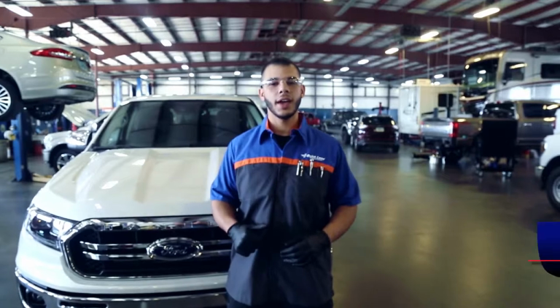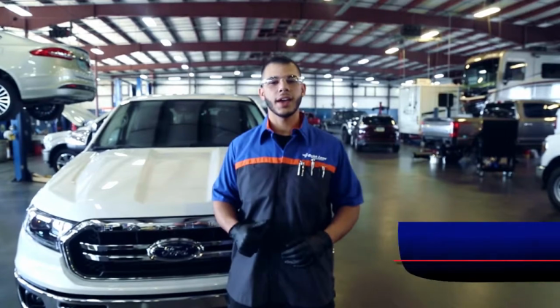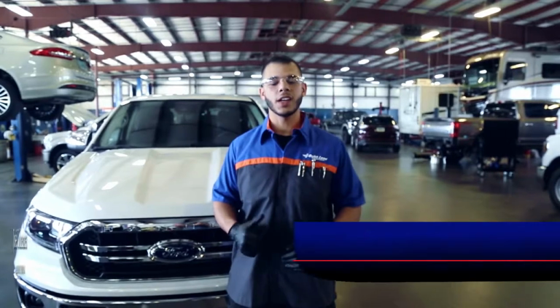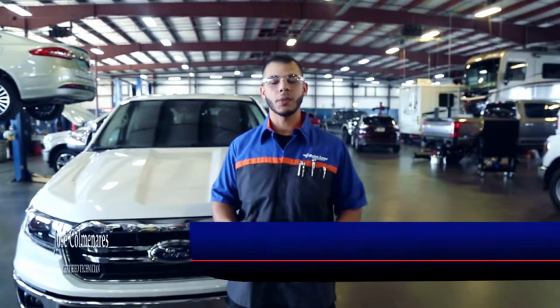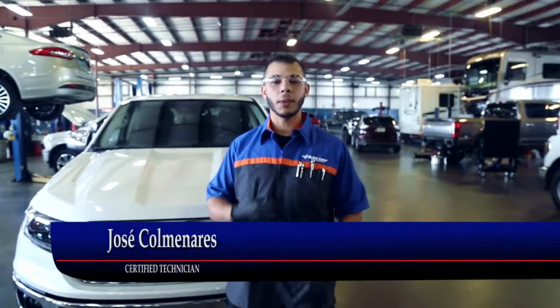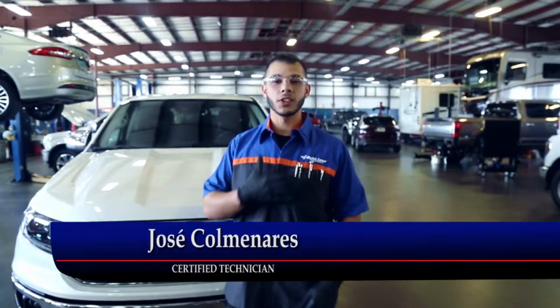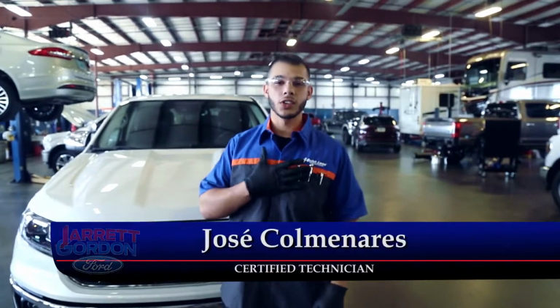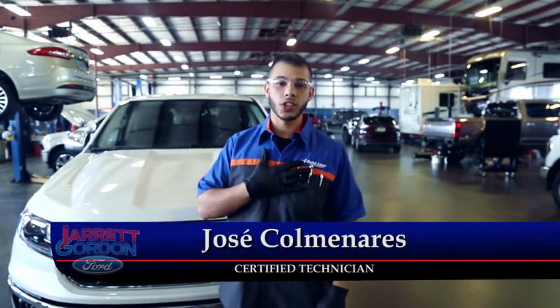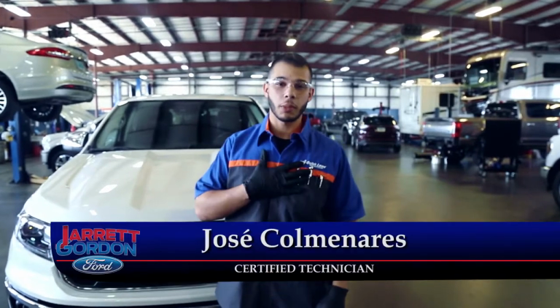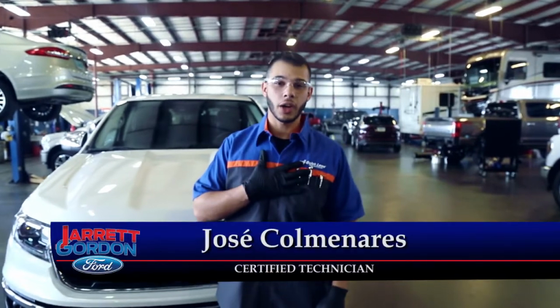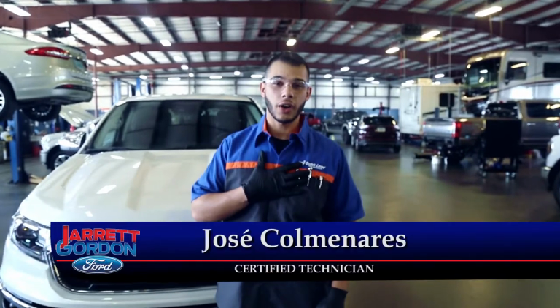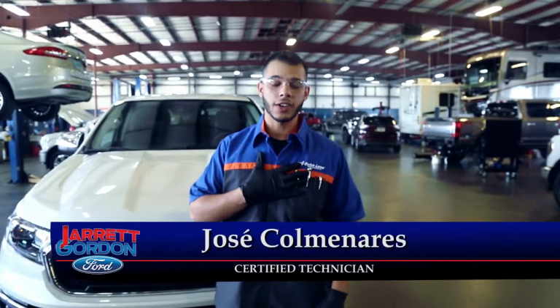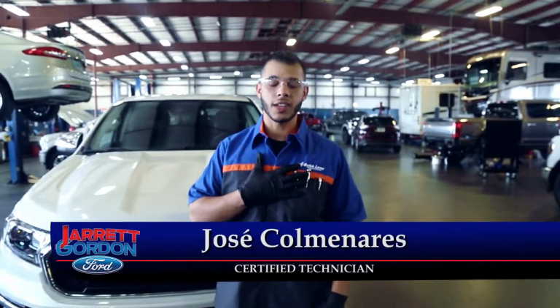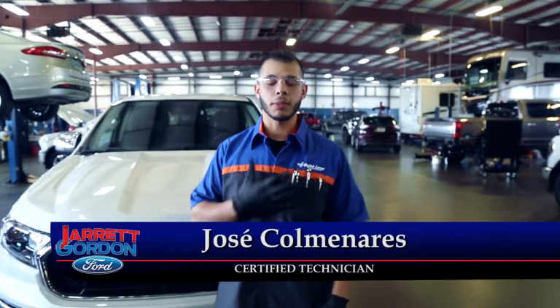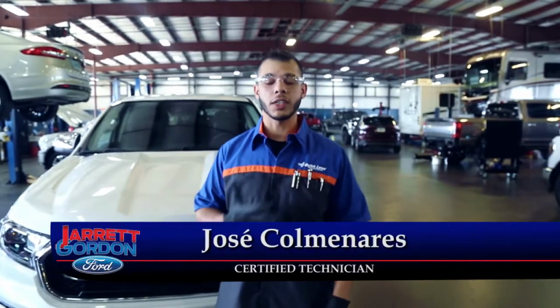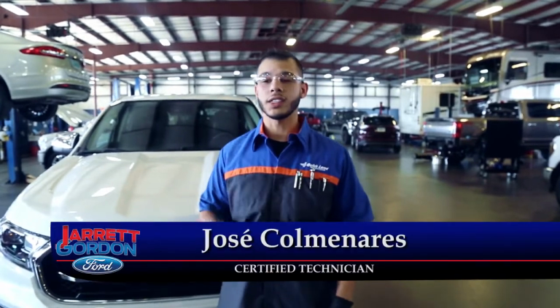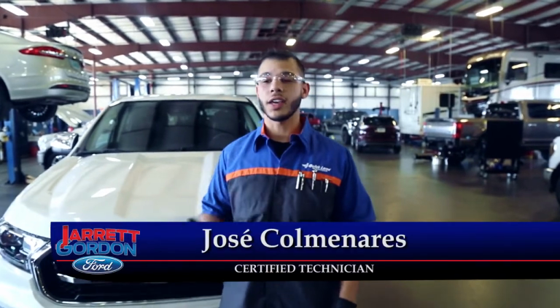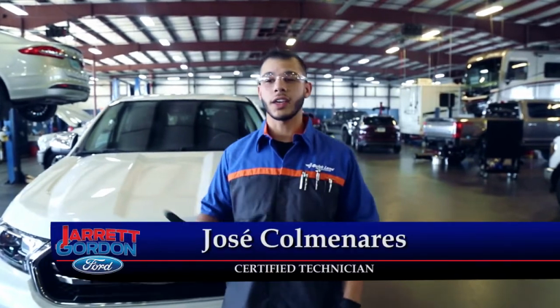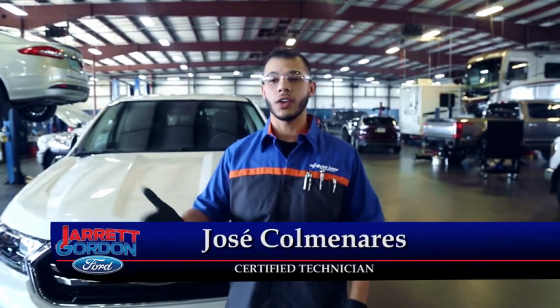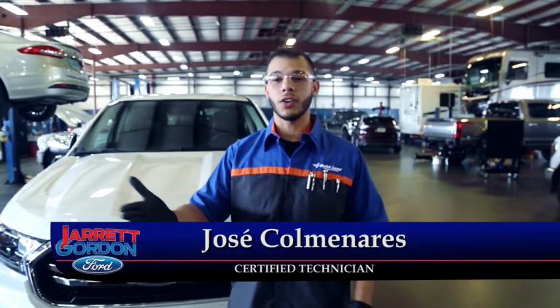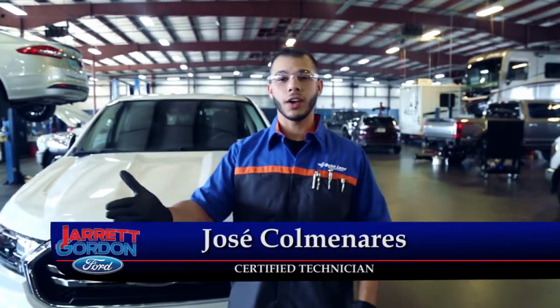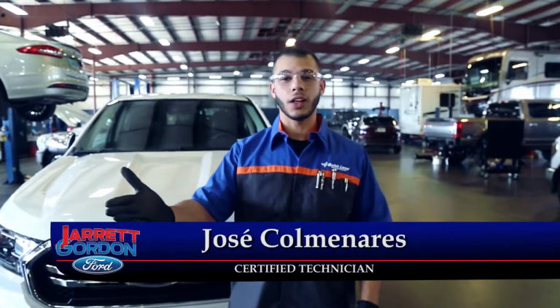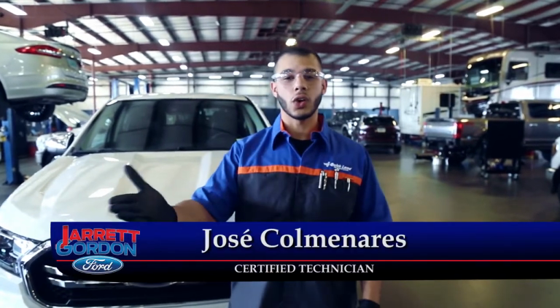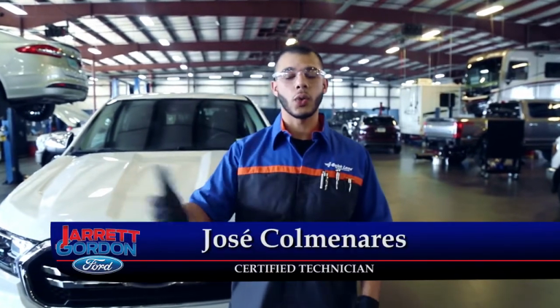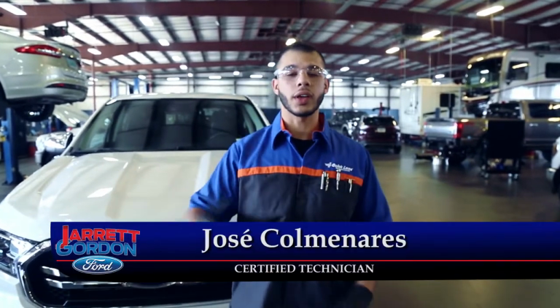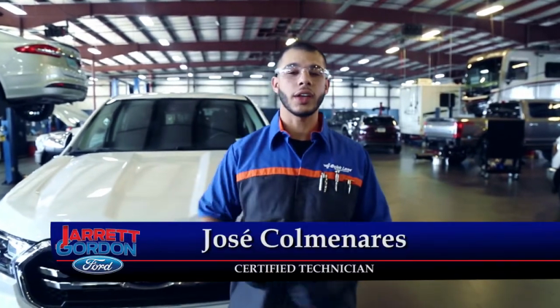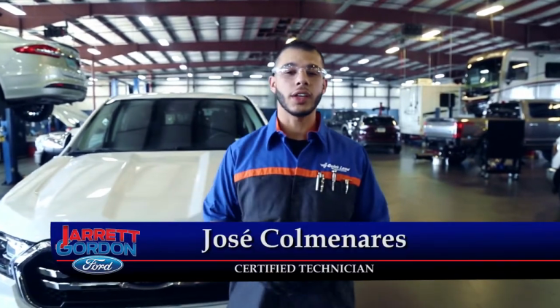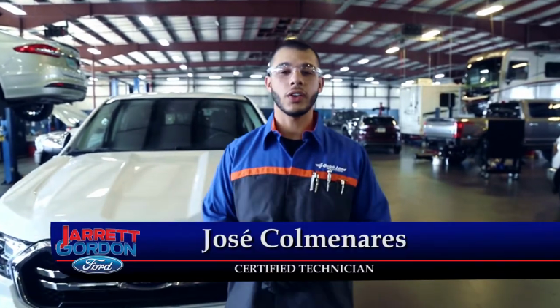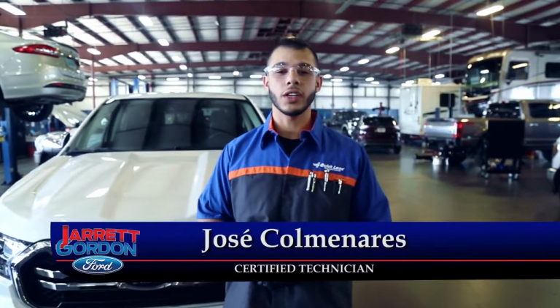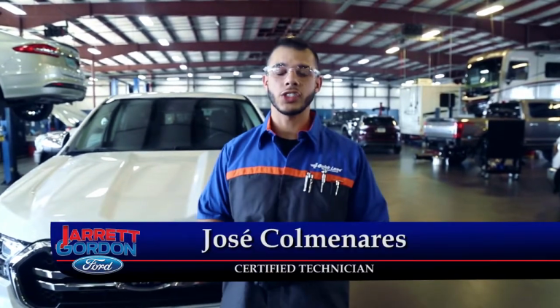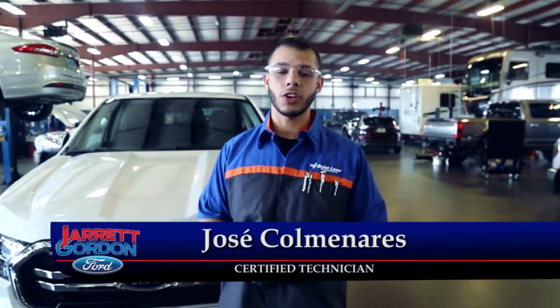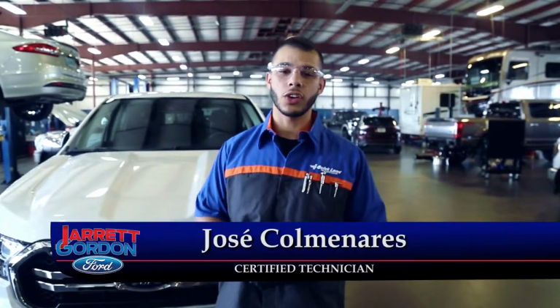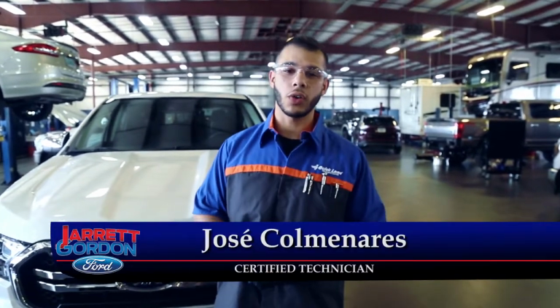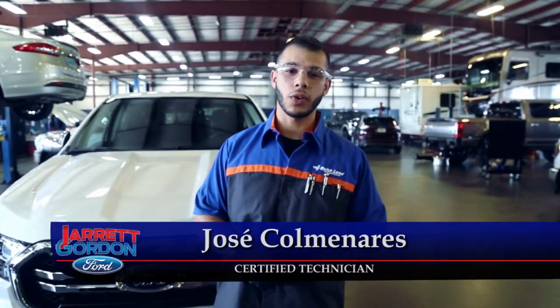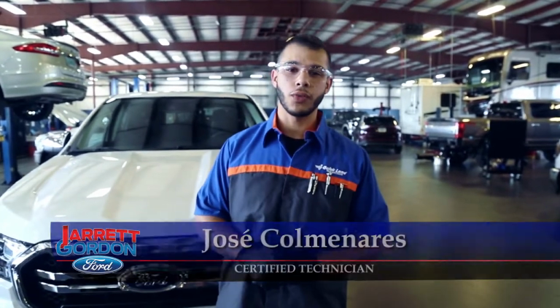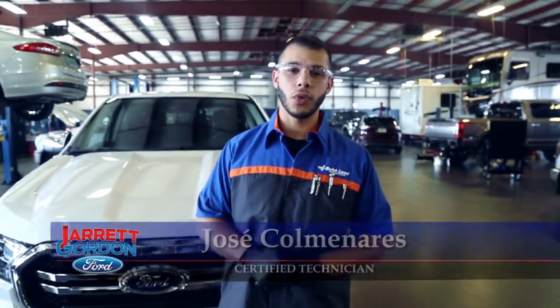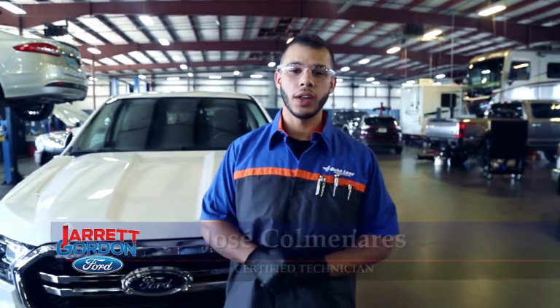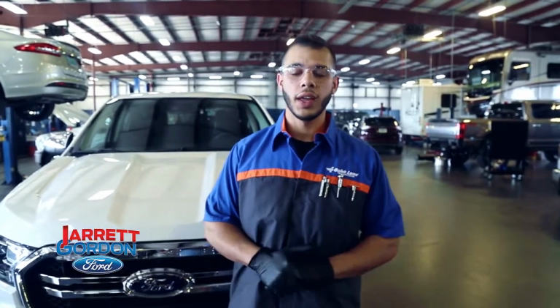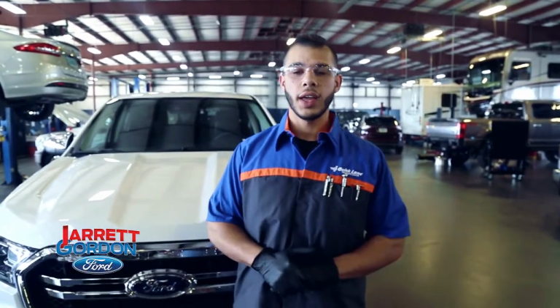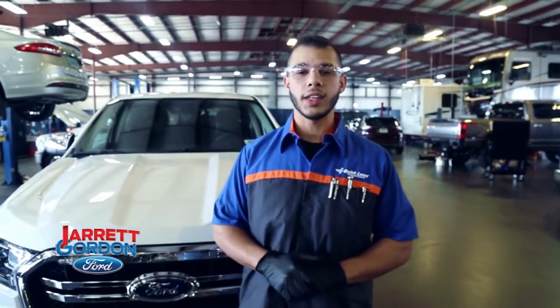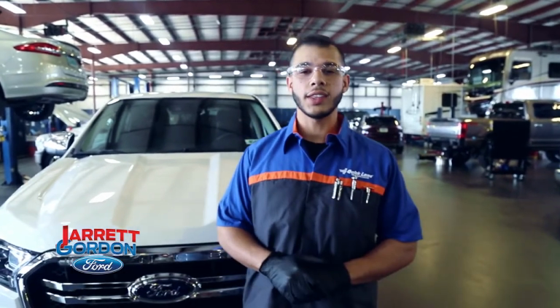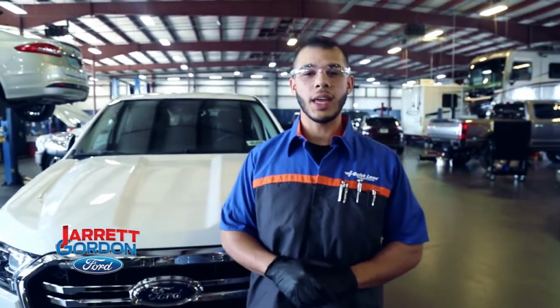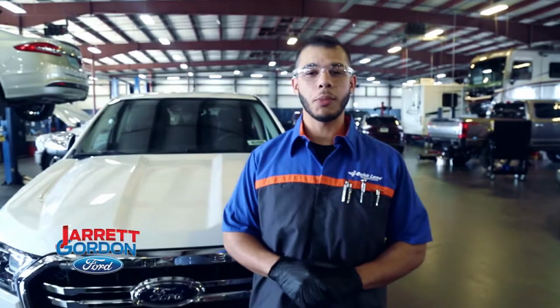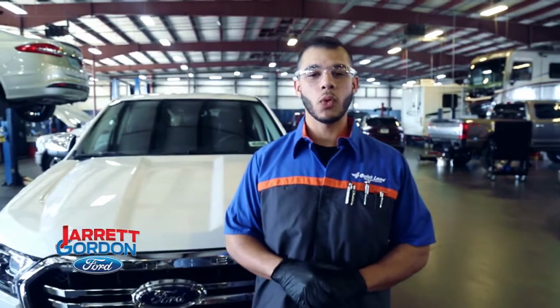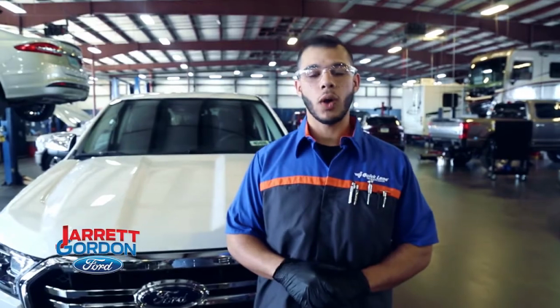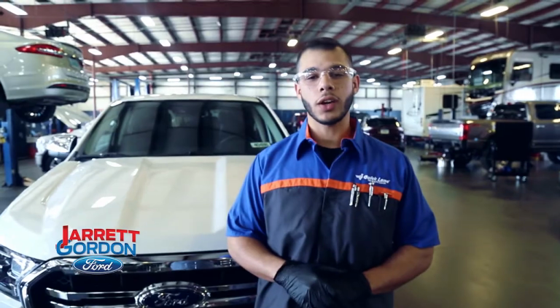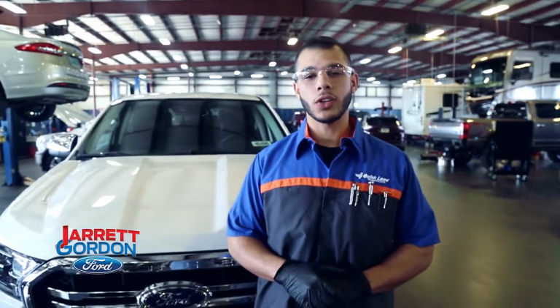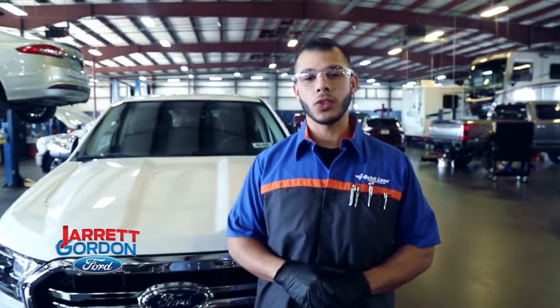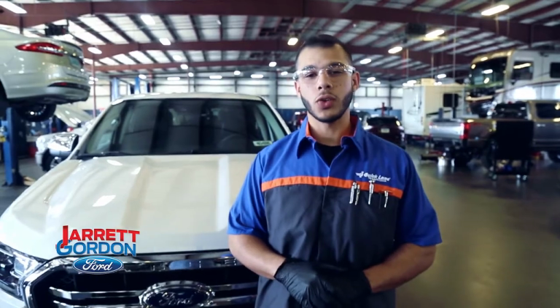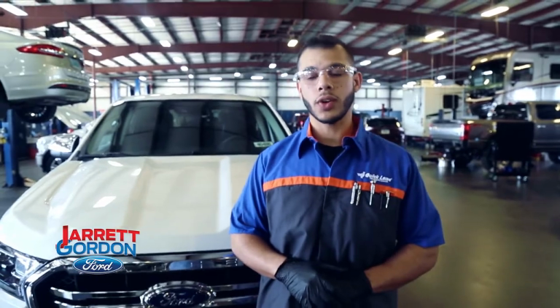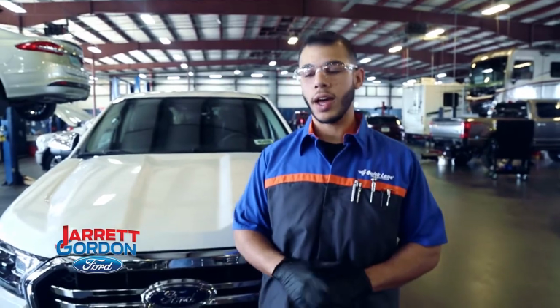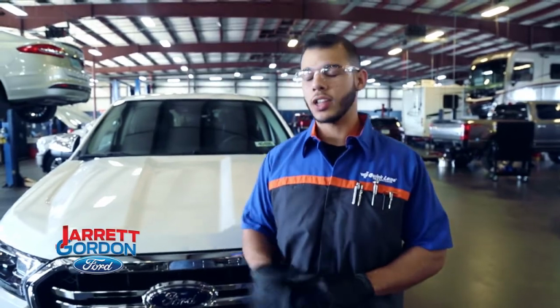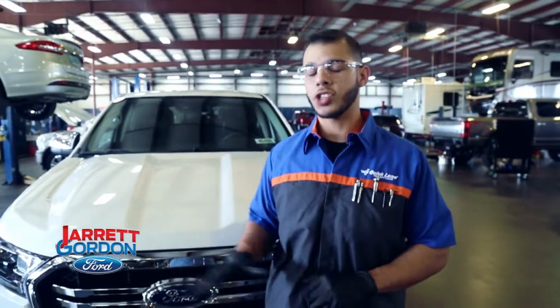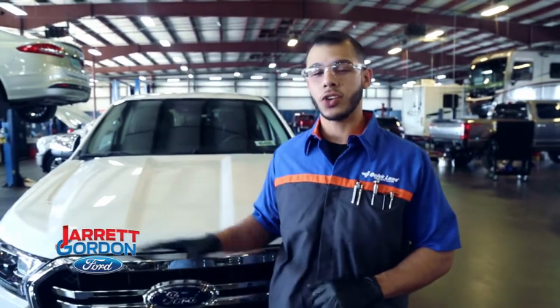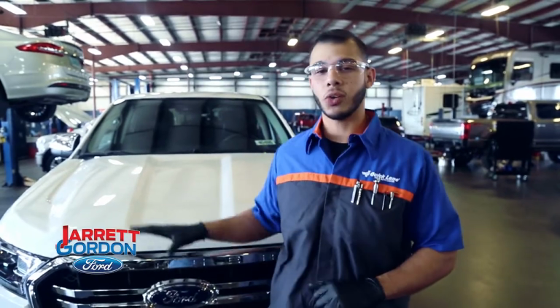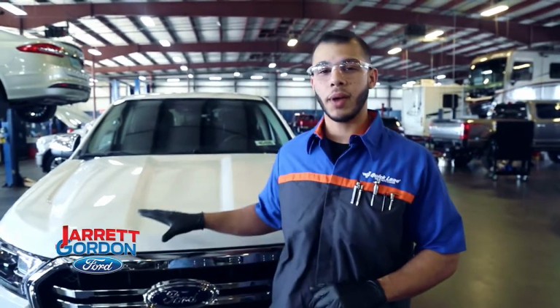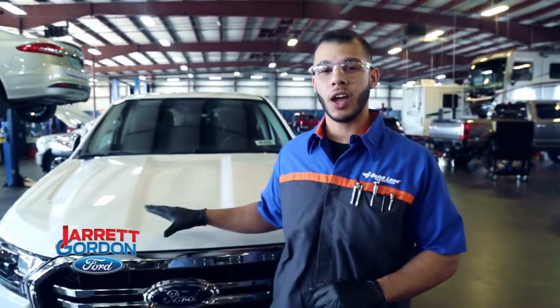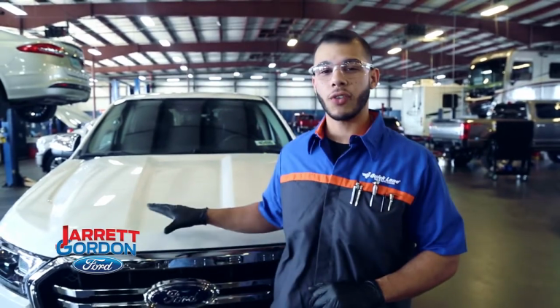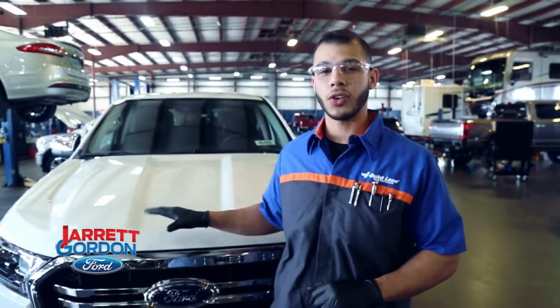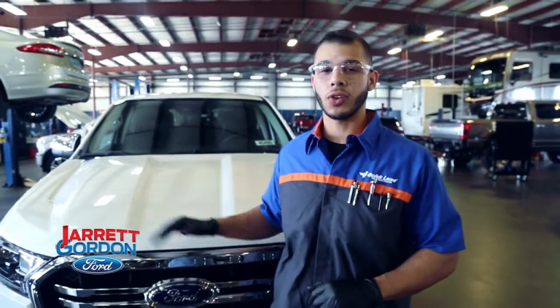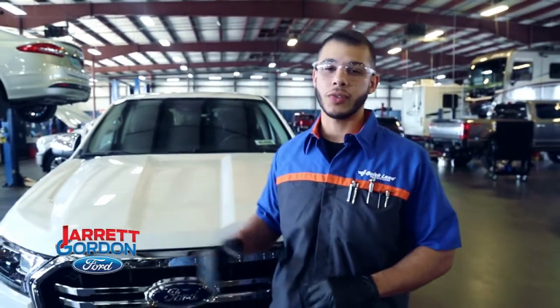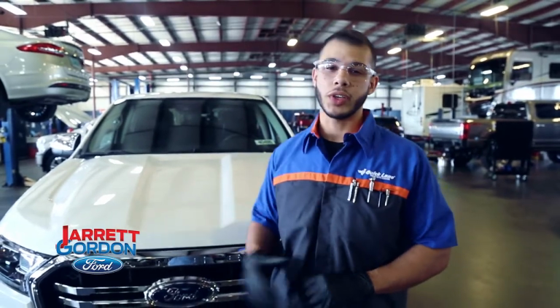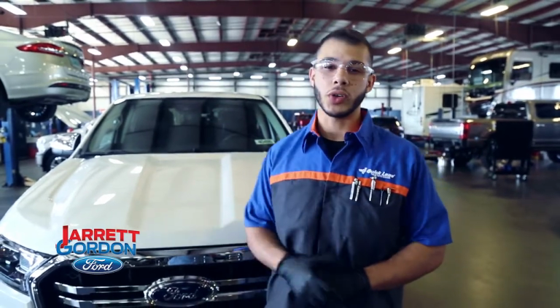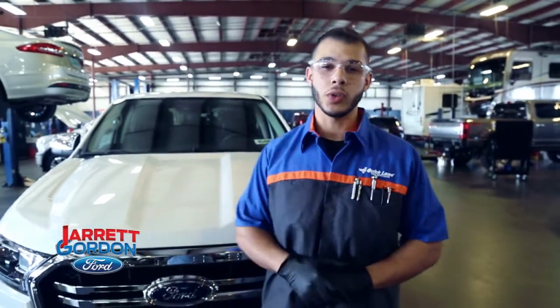Hi guys, my name is Jose Comaneres. I'm Lead Tech here at Quicklane here at Jaron Gordon Ford. And today I'm going to be walking you through on how to check your battery on your vehicle.